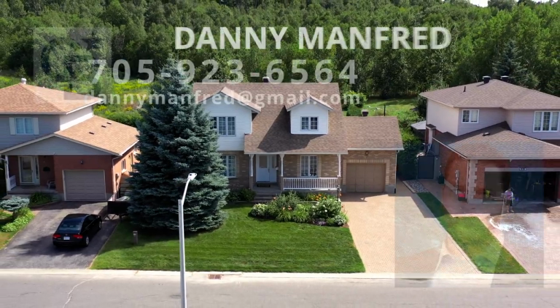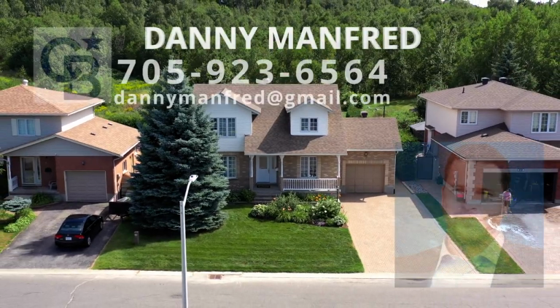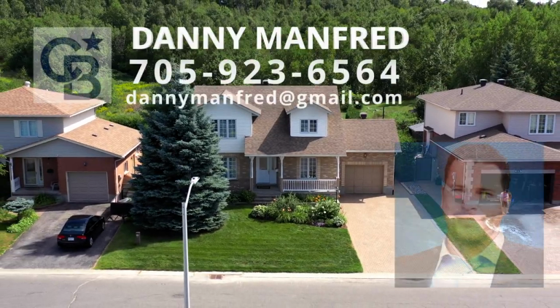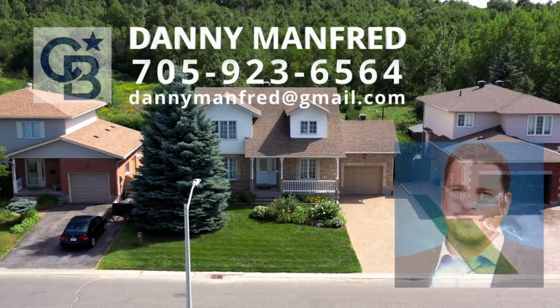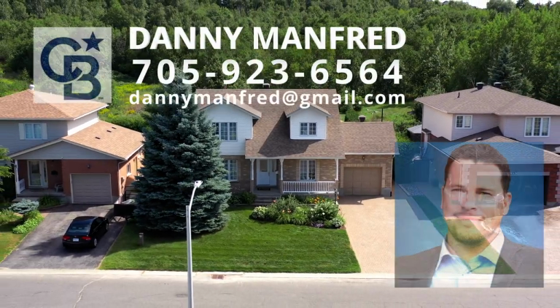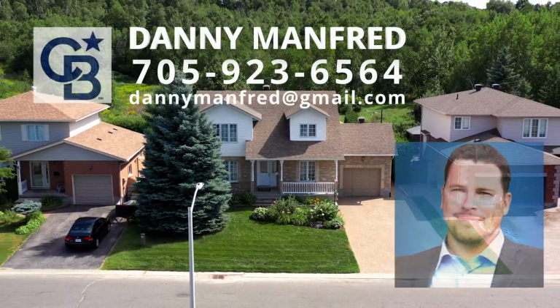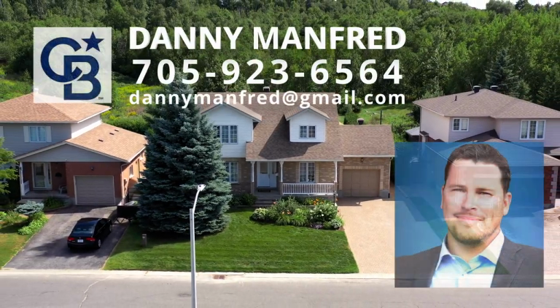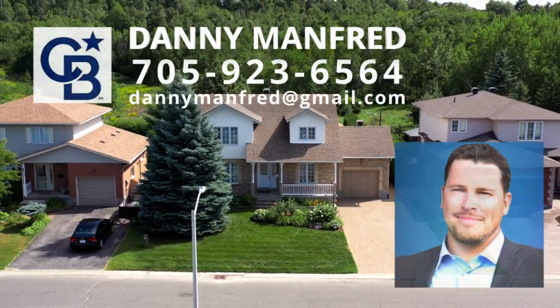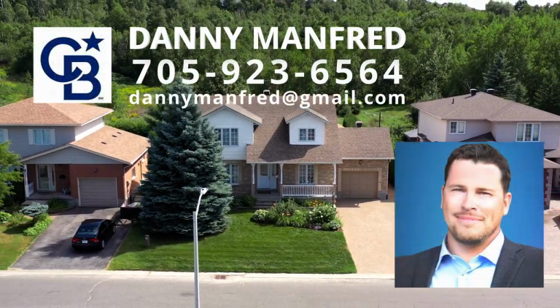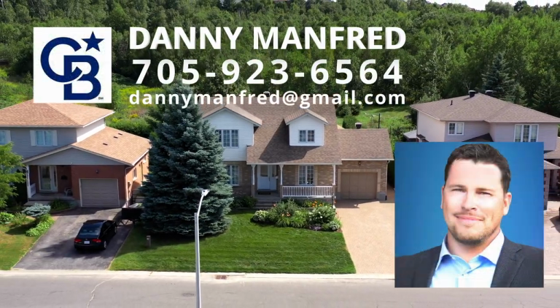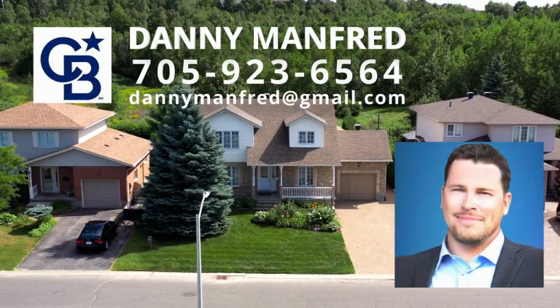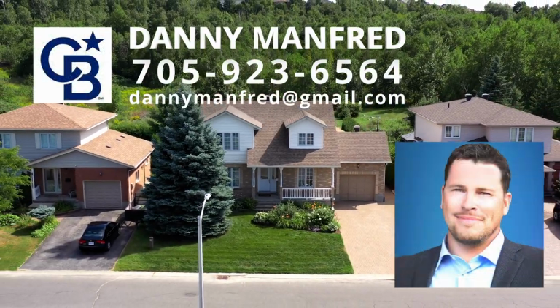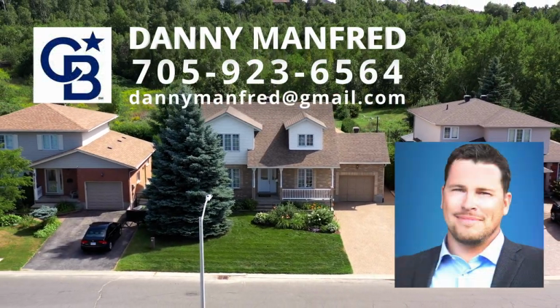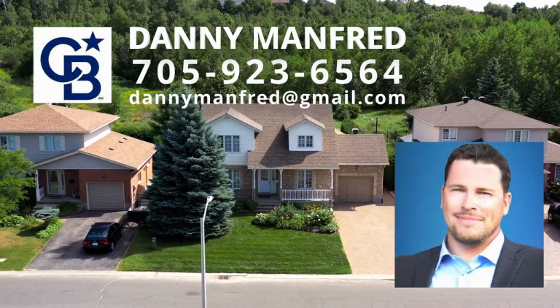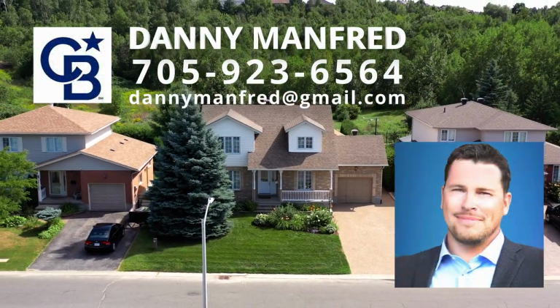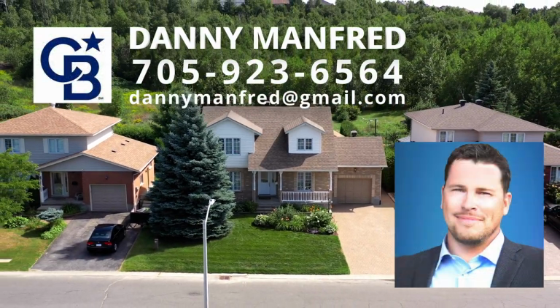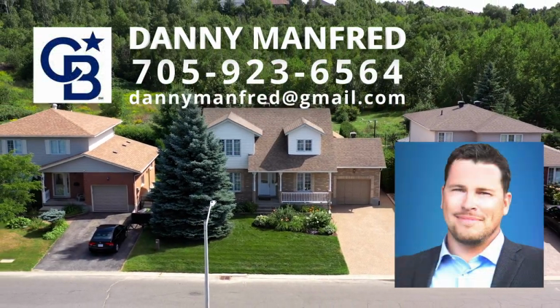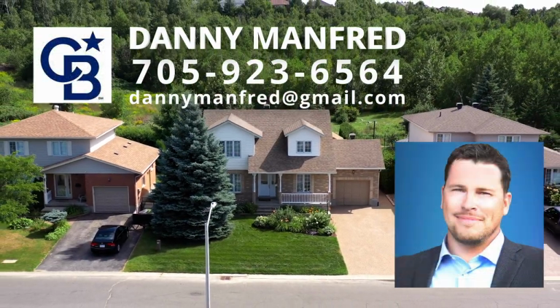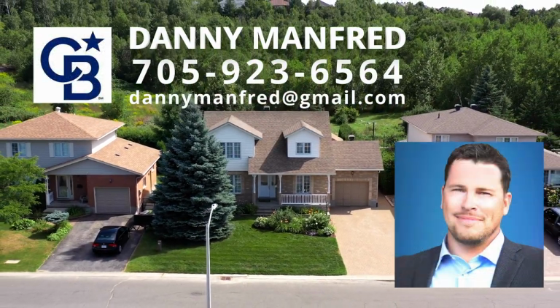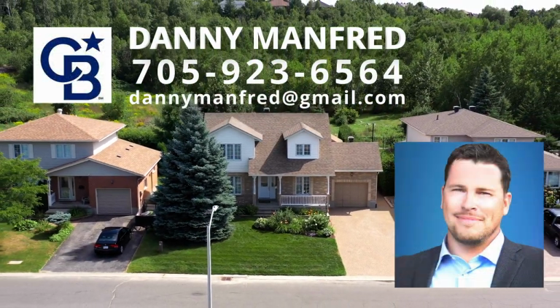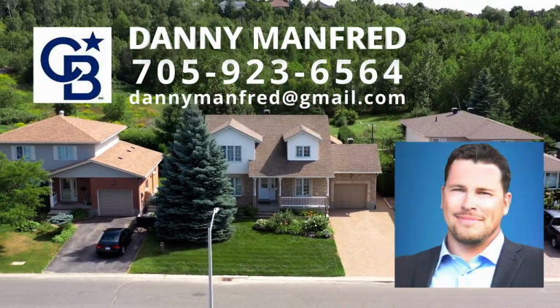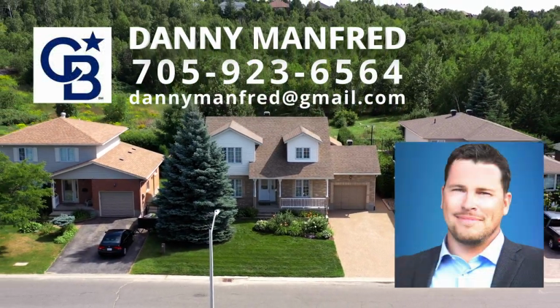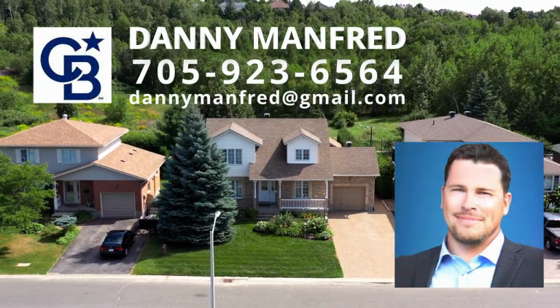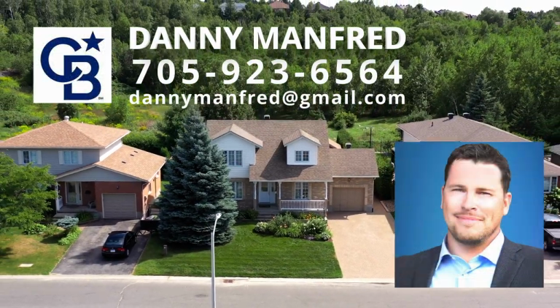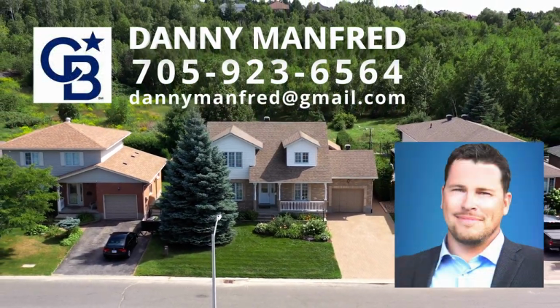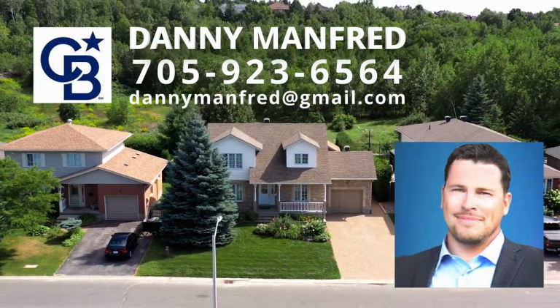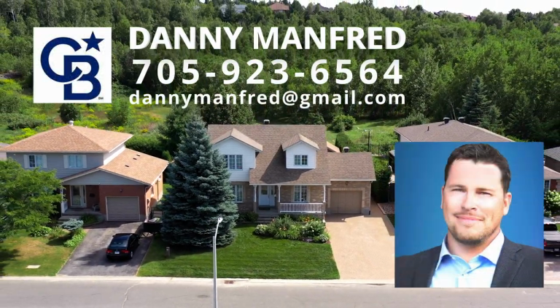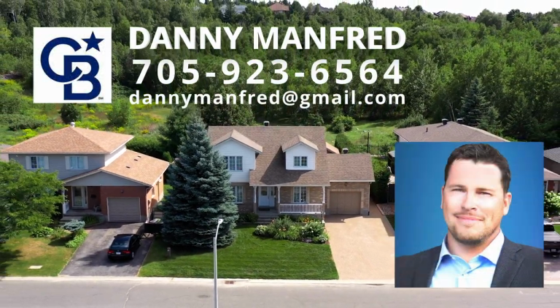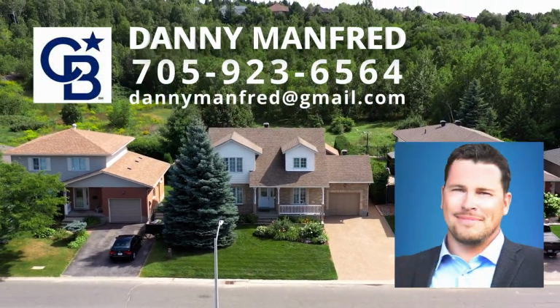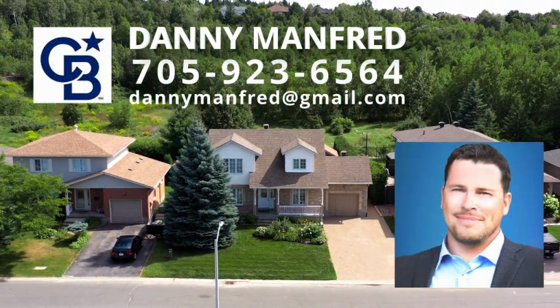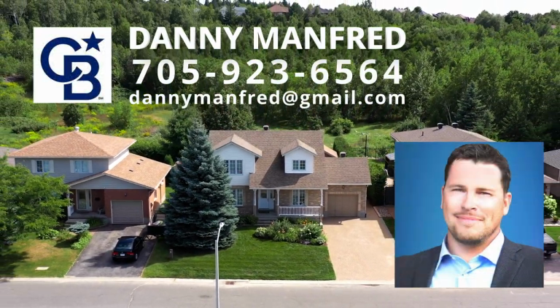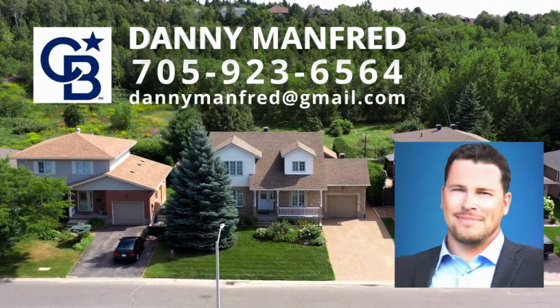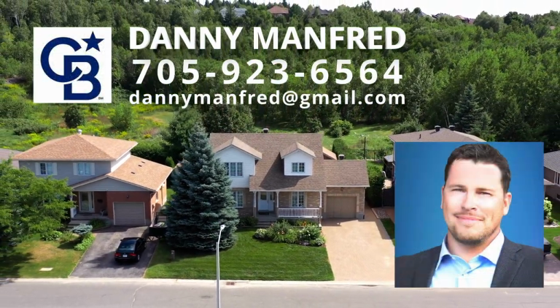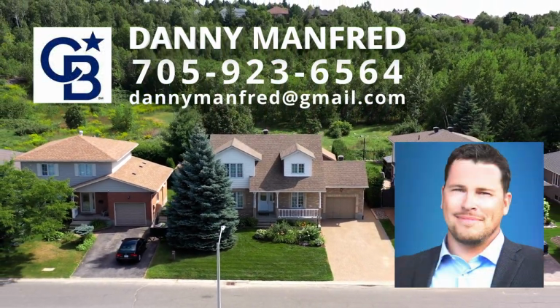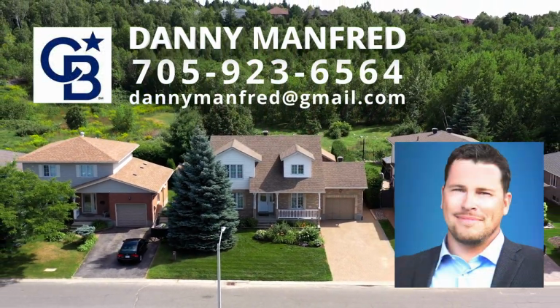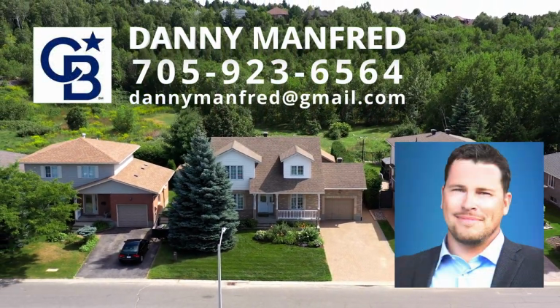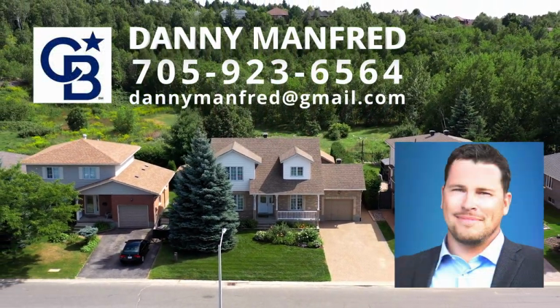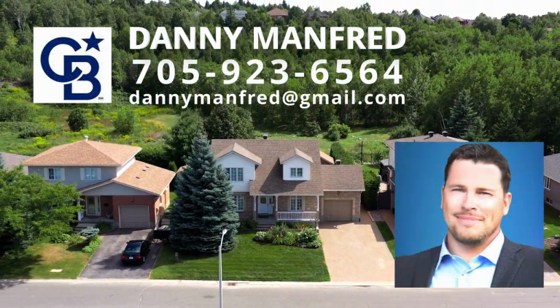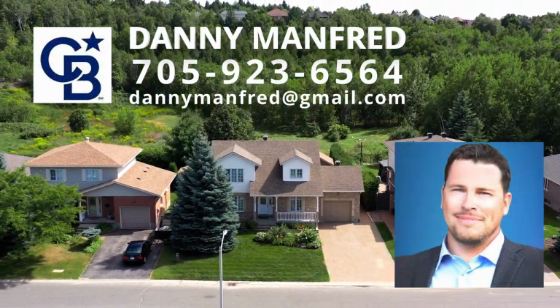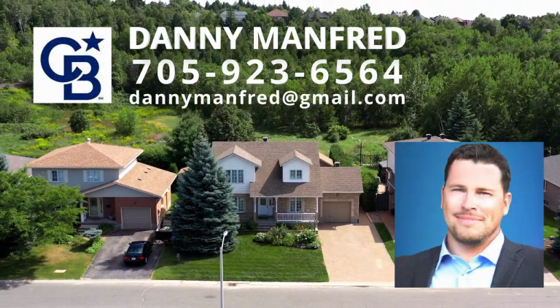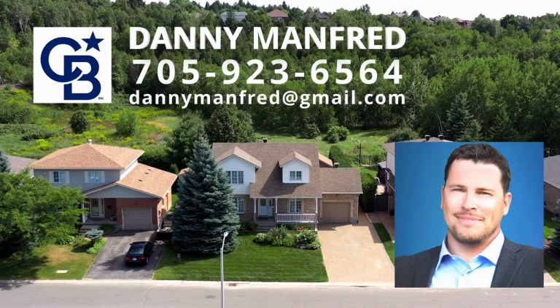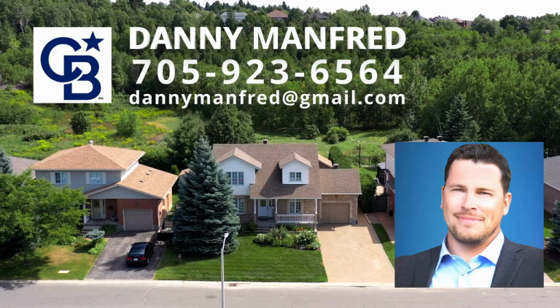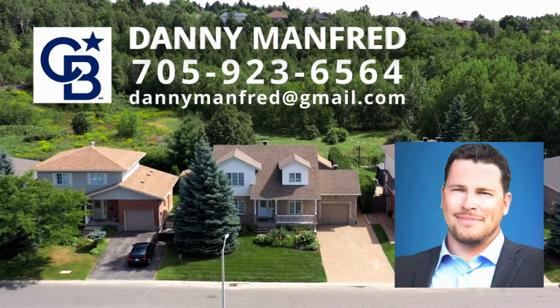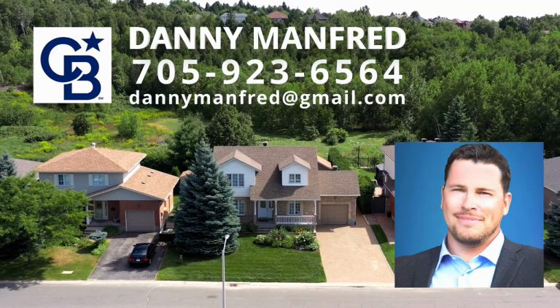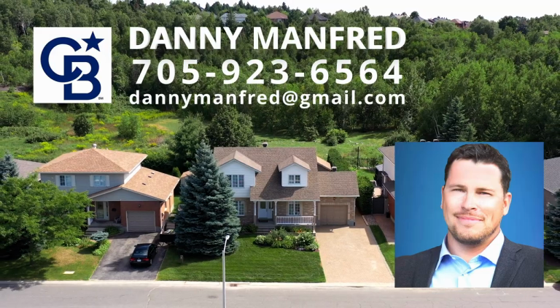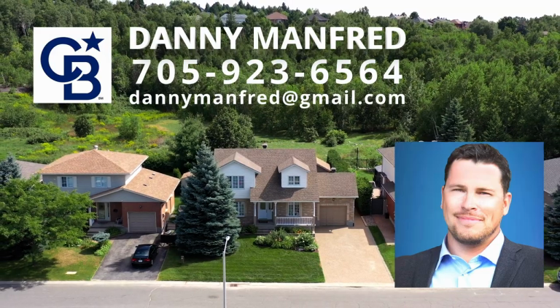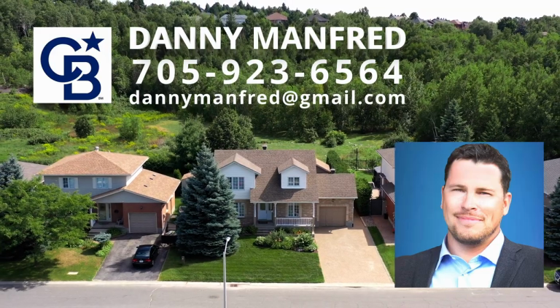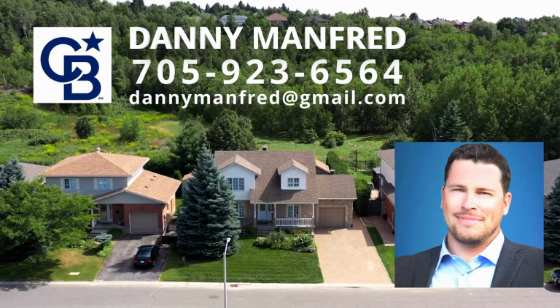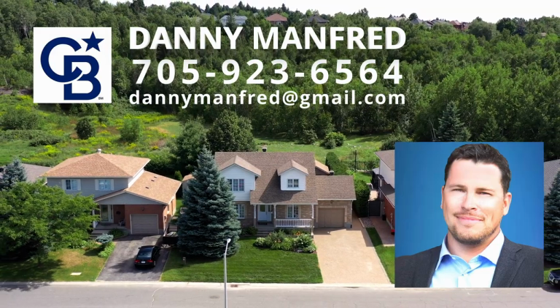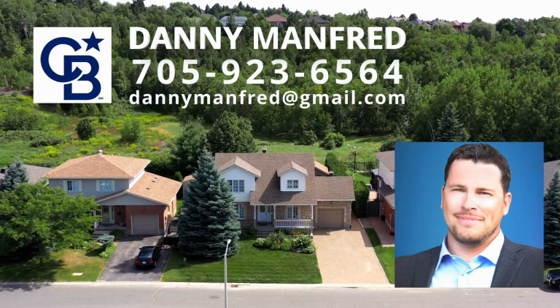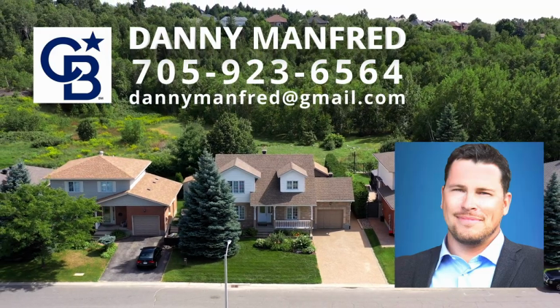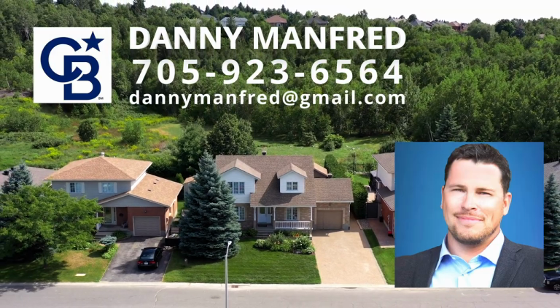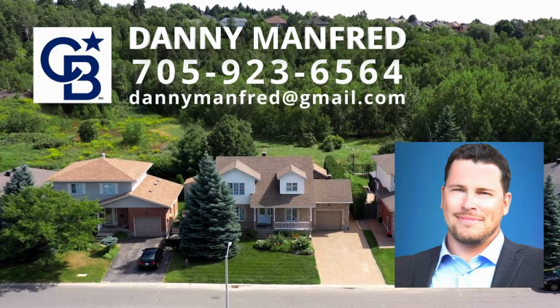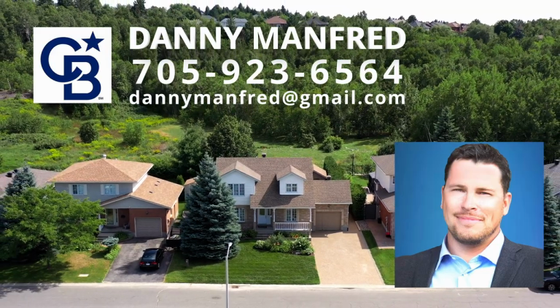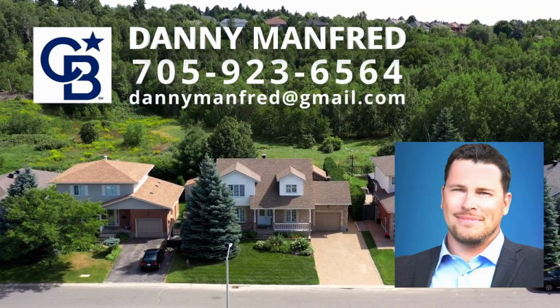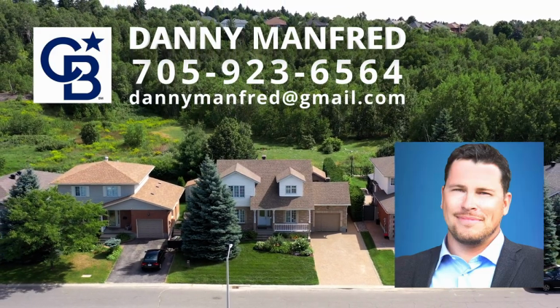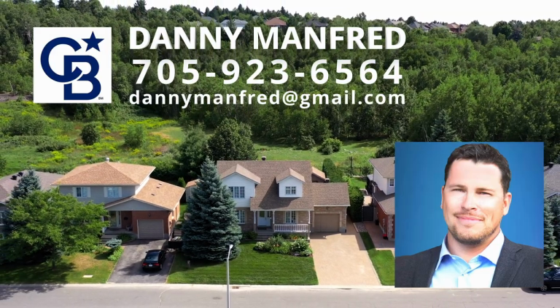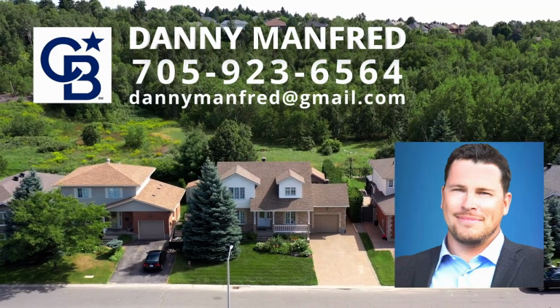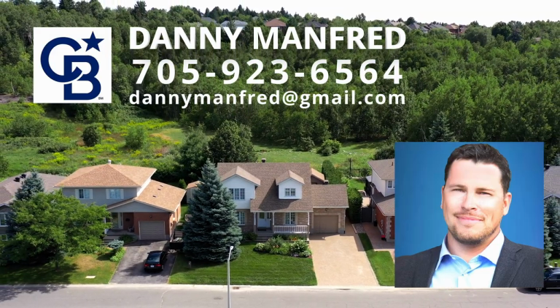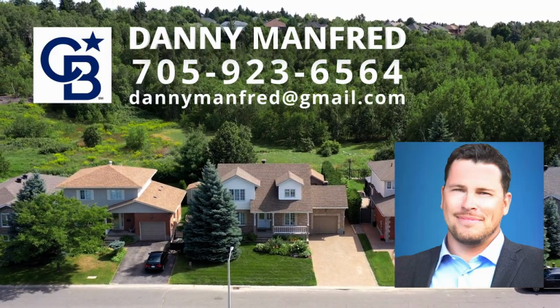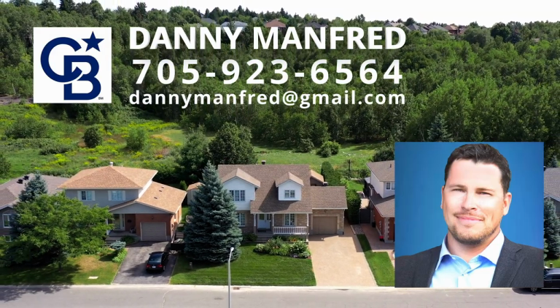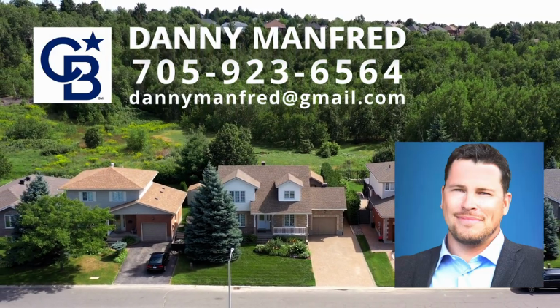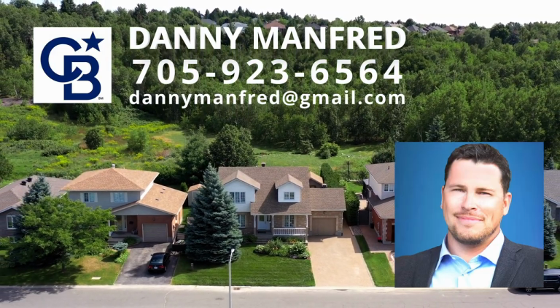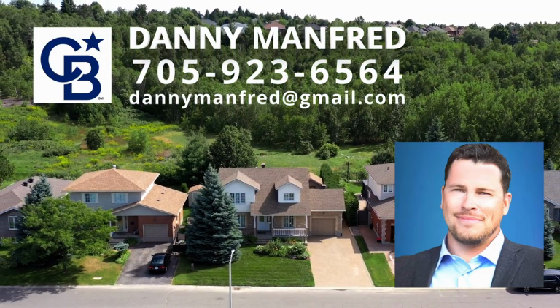All this and more — call to view this home today. This is a perfect home in a perfect family neighborhood.